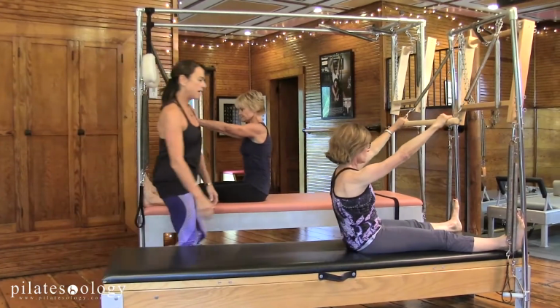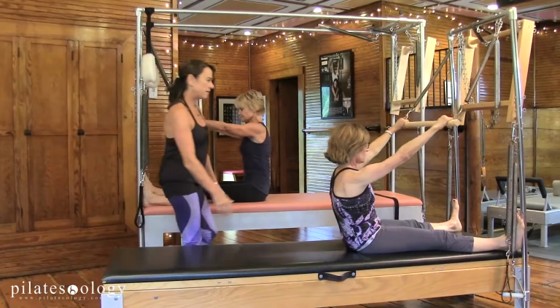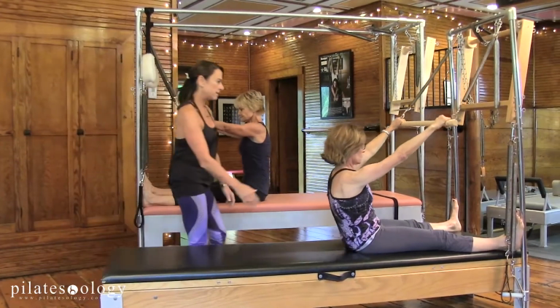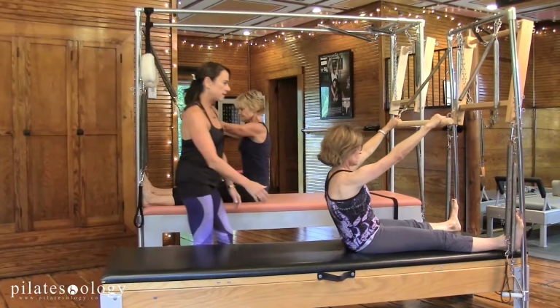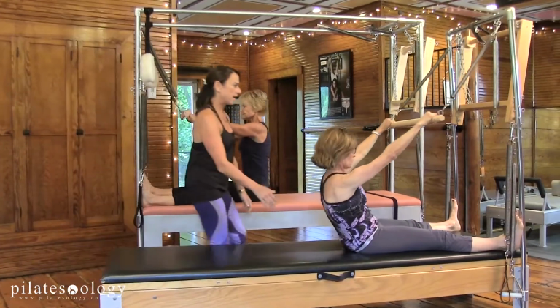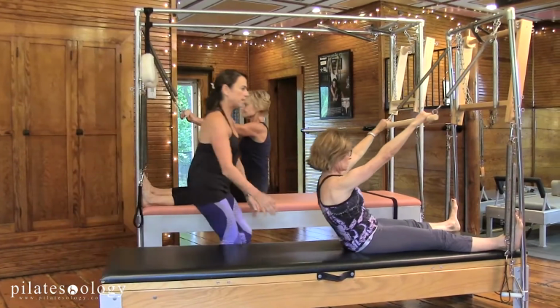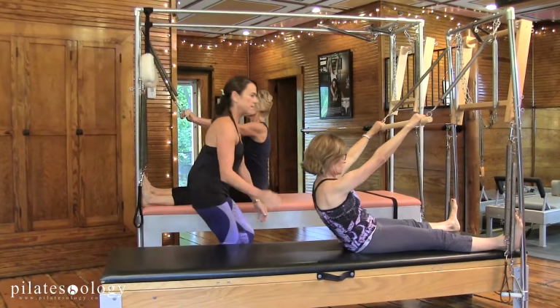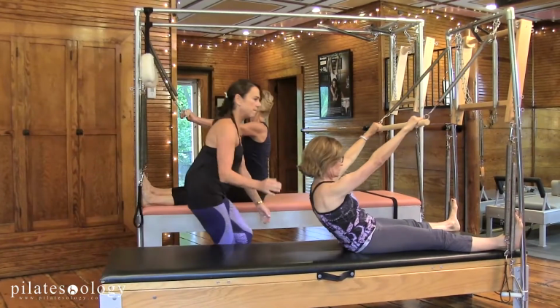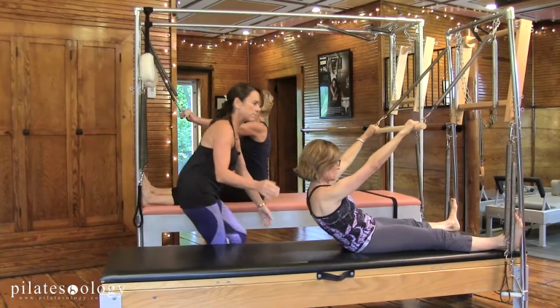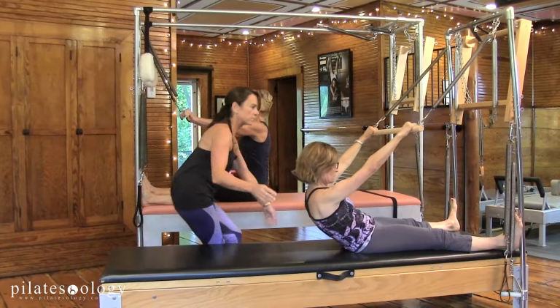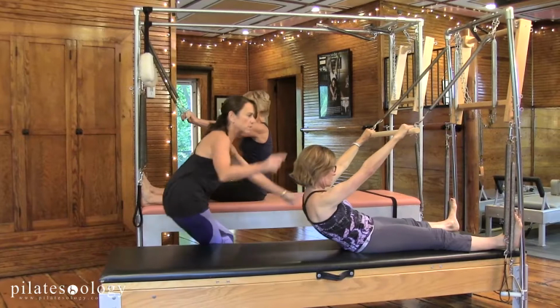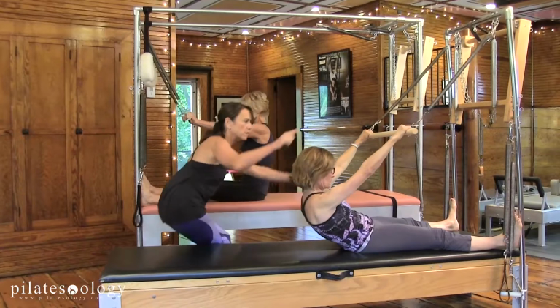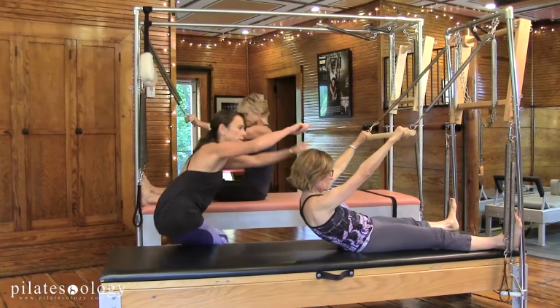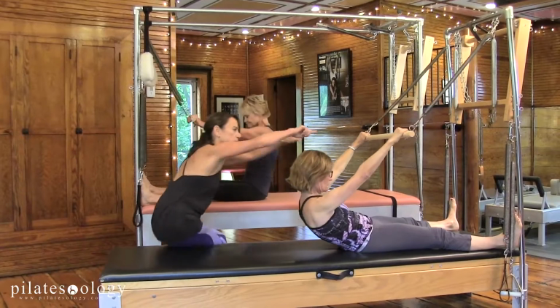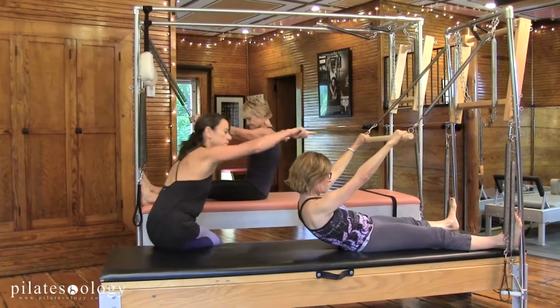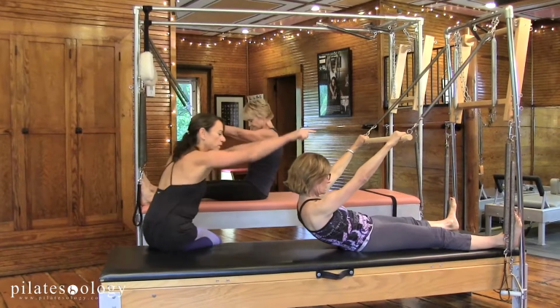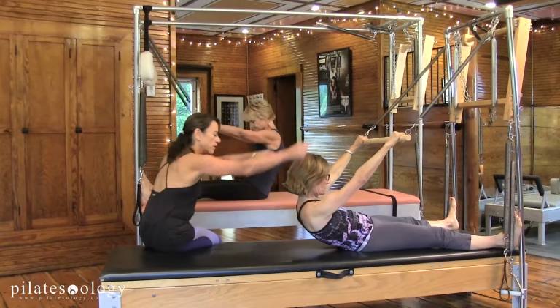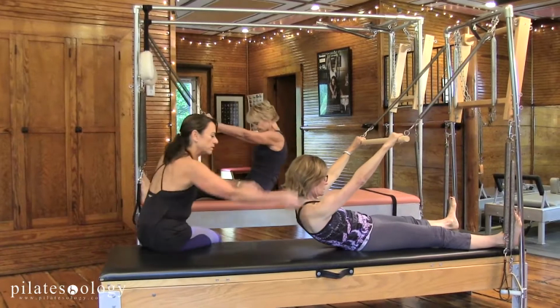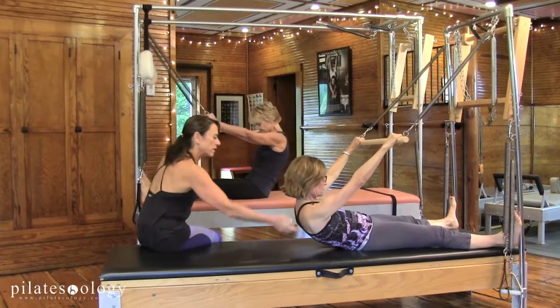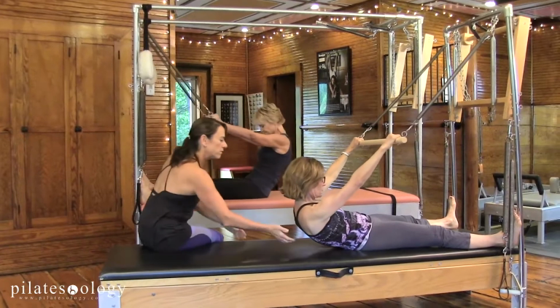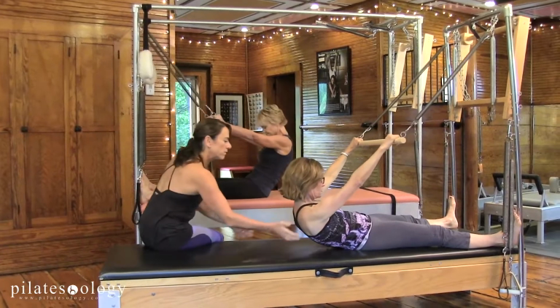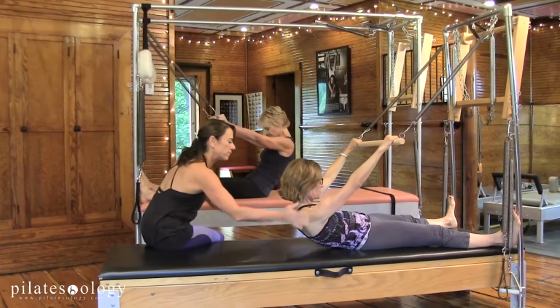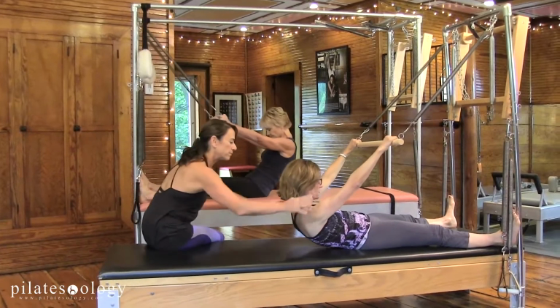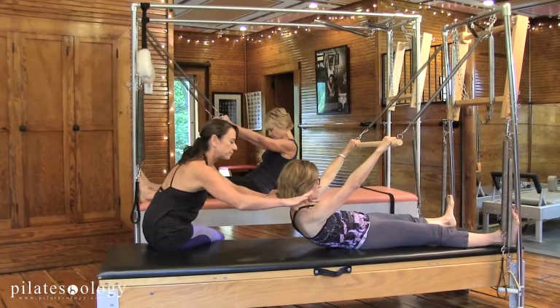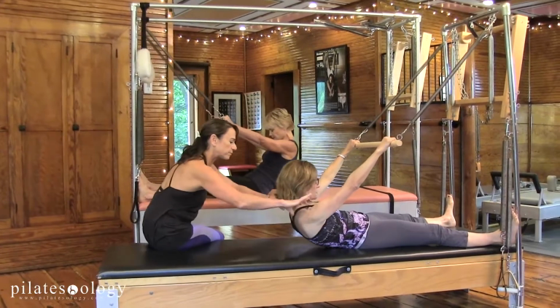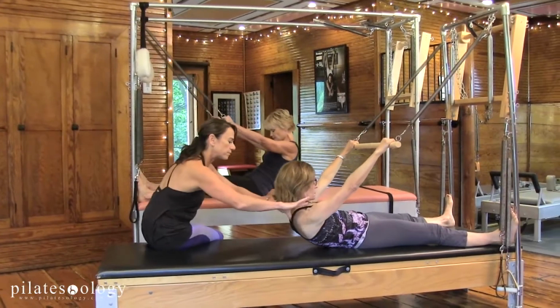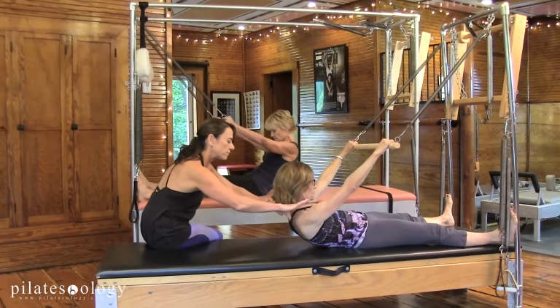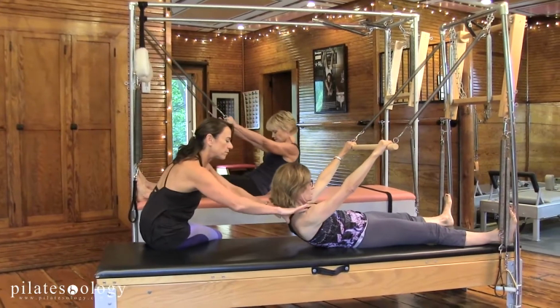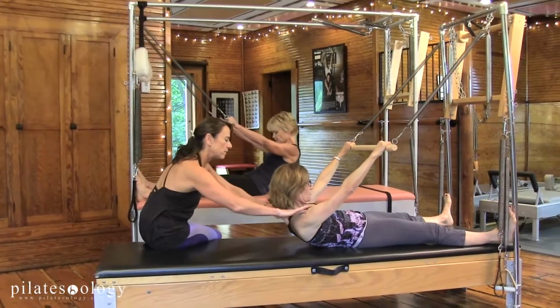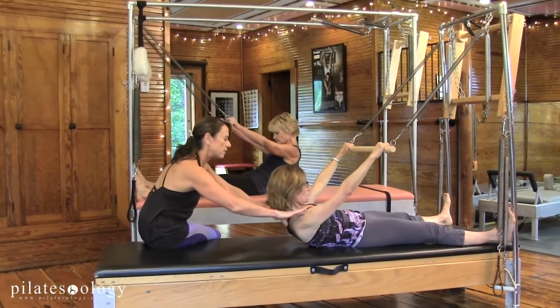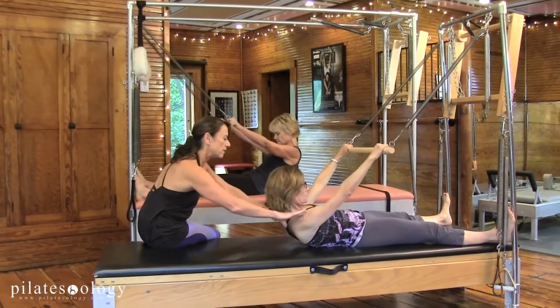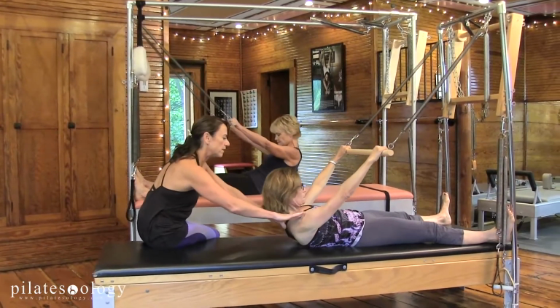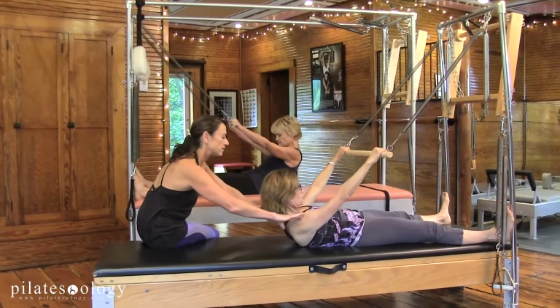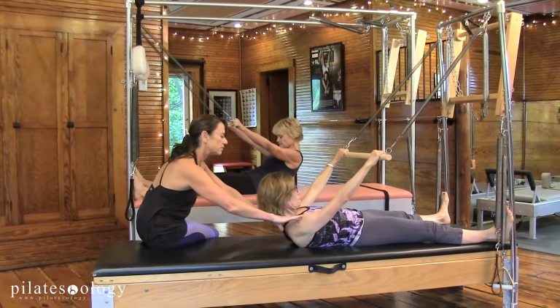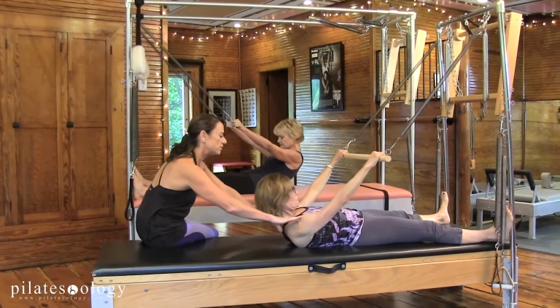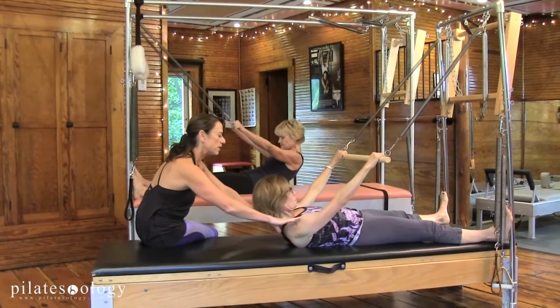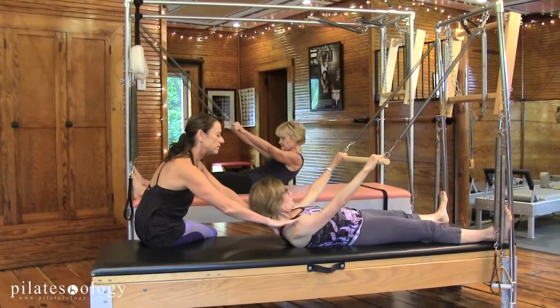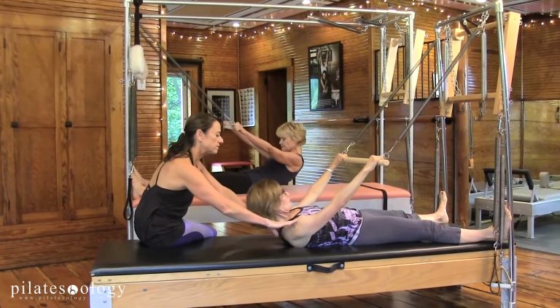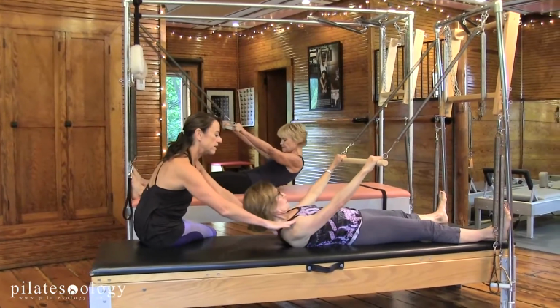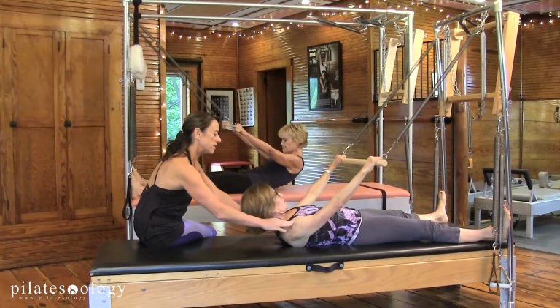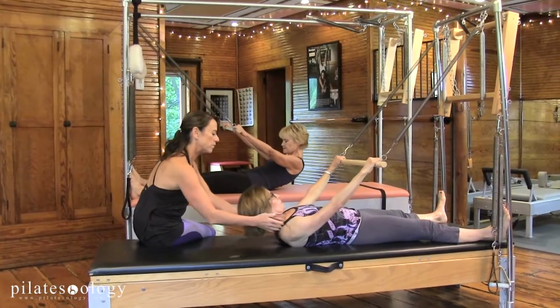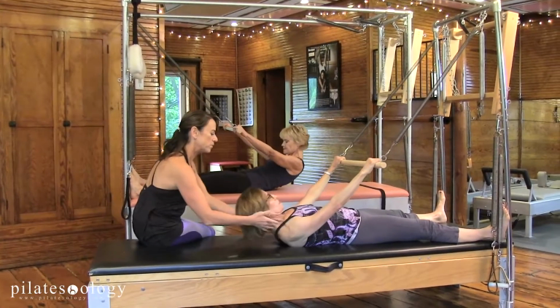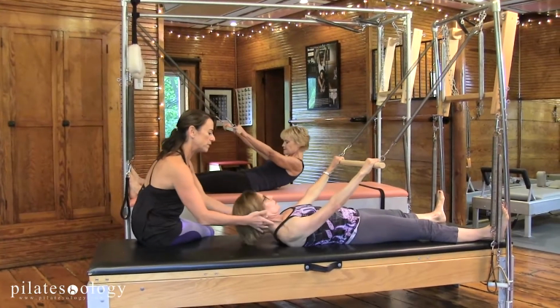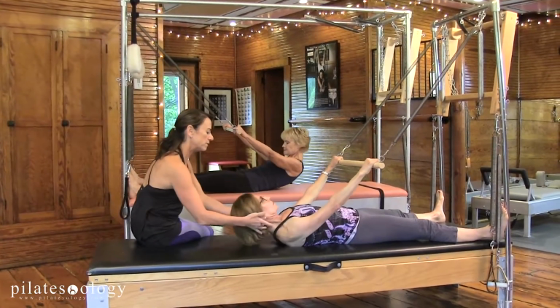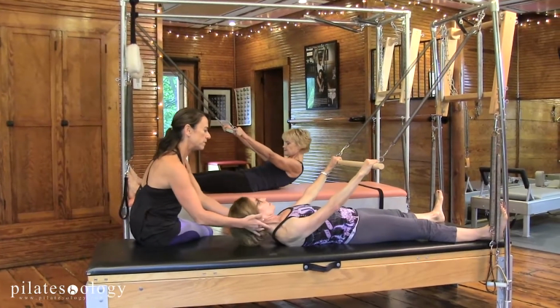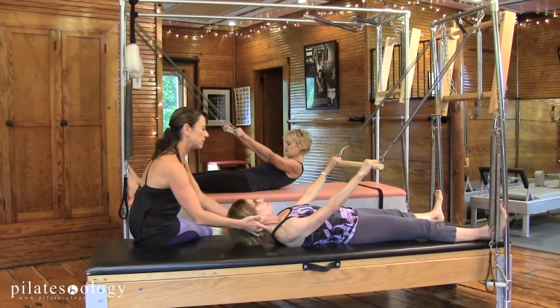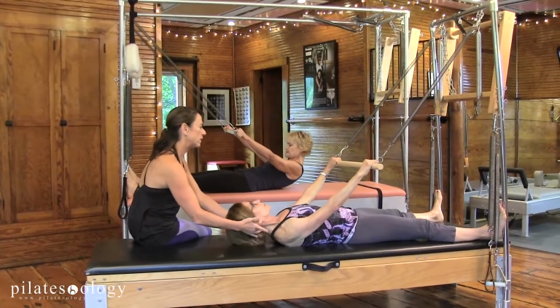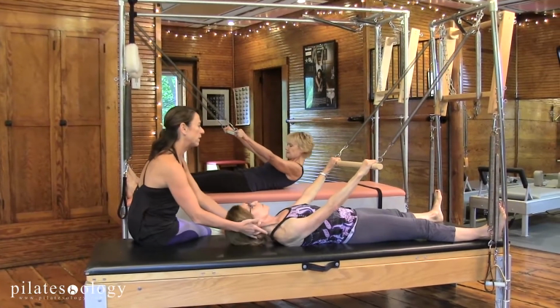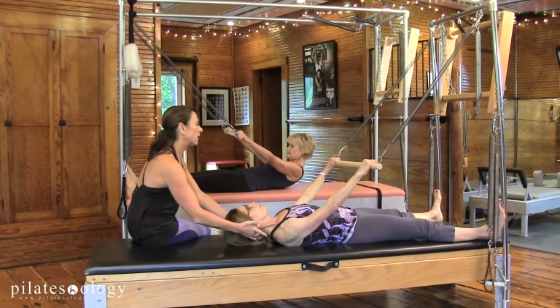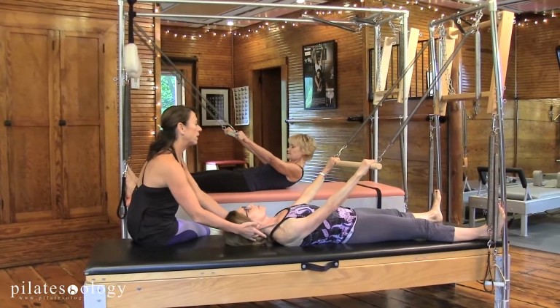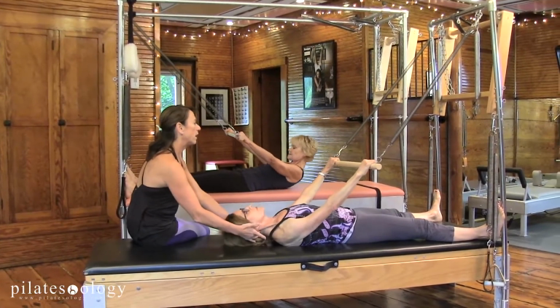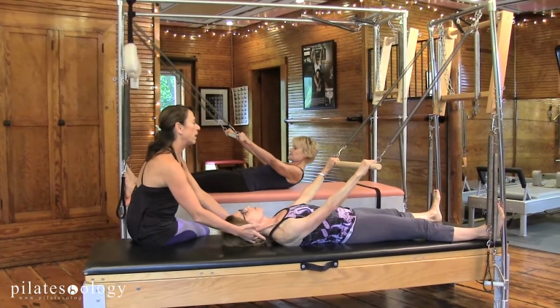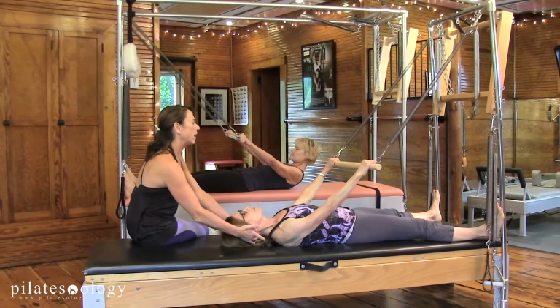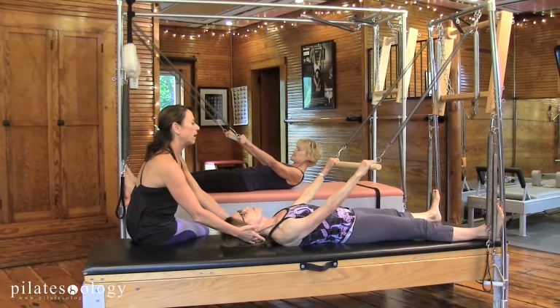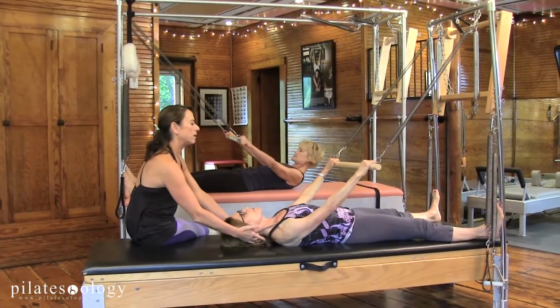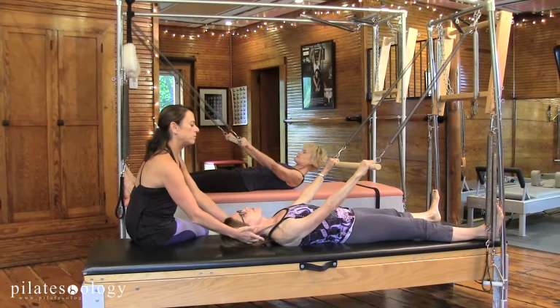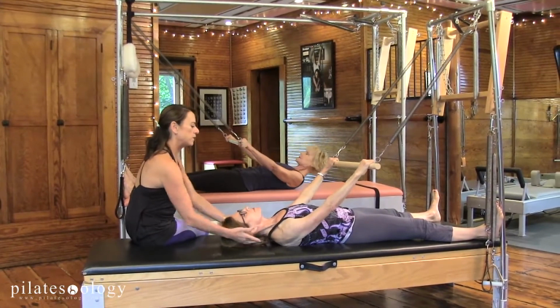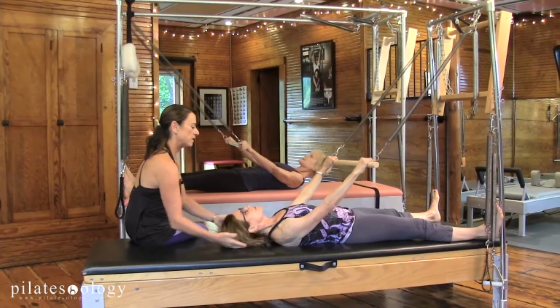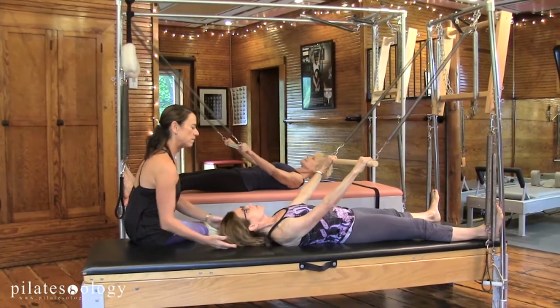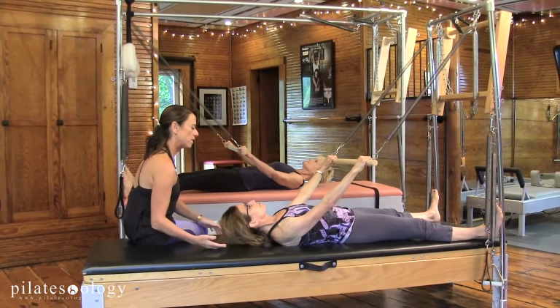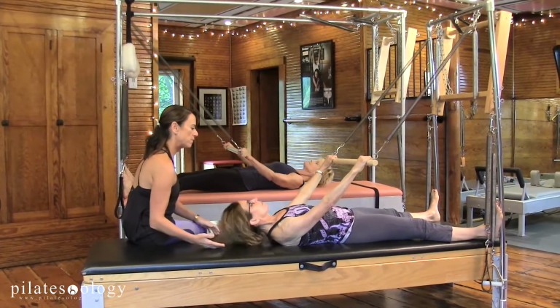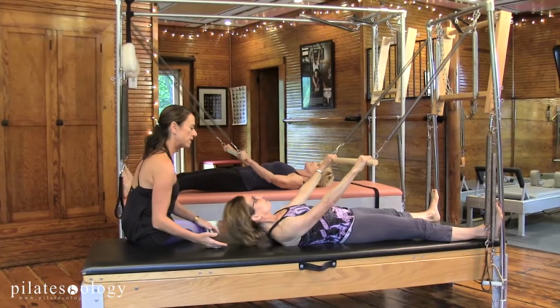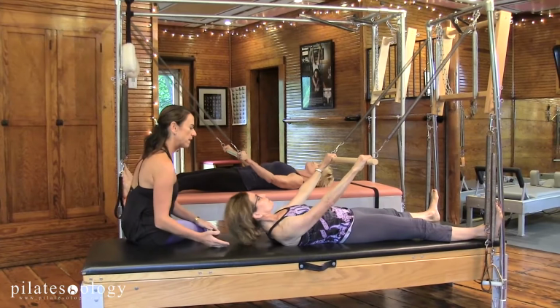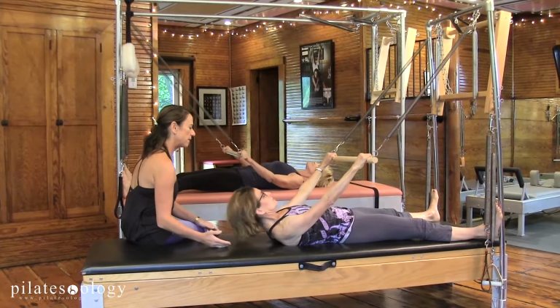And again, keep your bar level, let the chest stay open and we come up again.